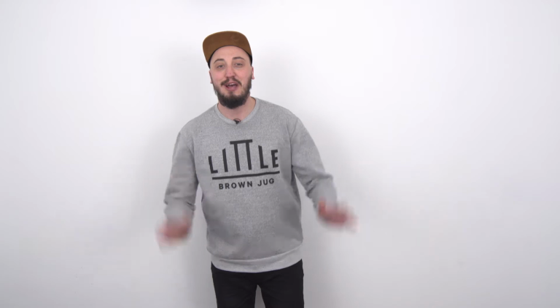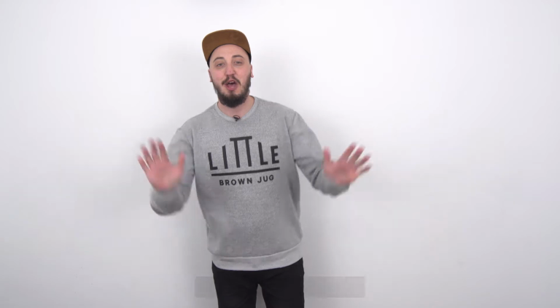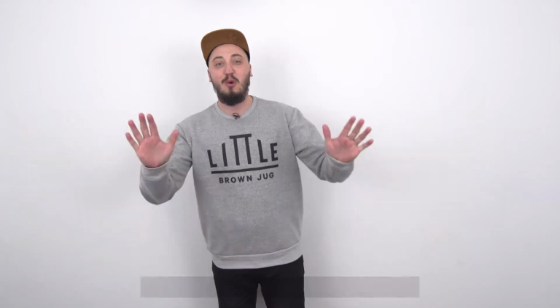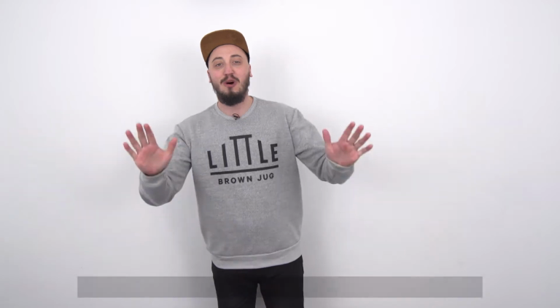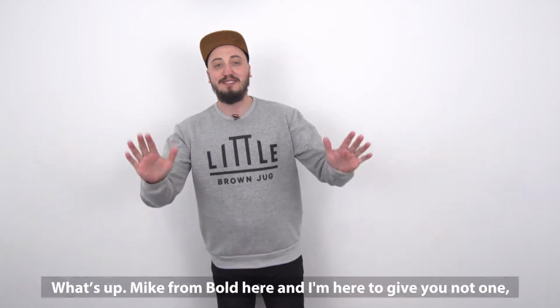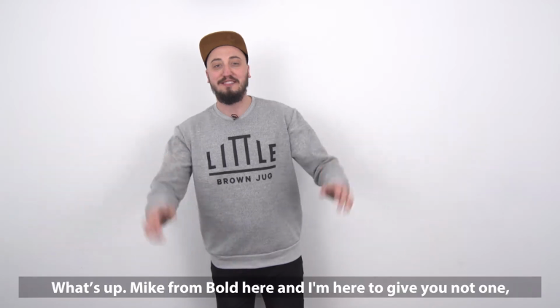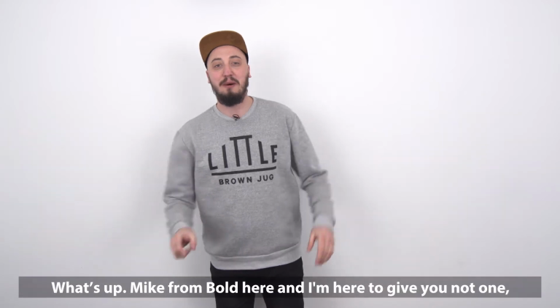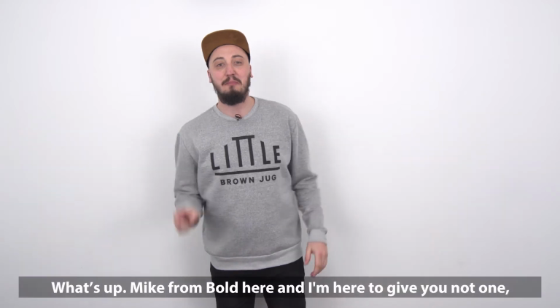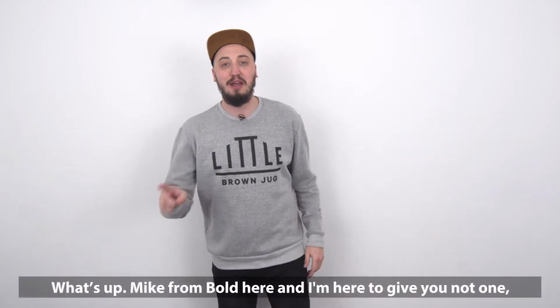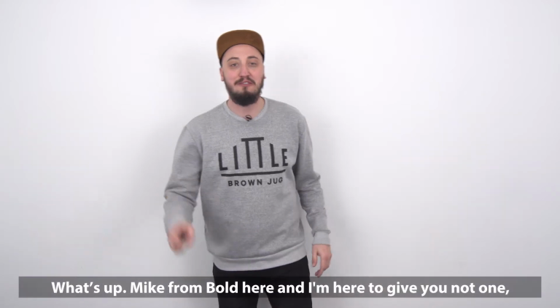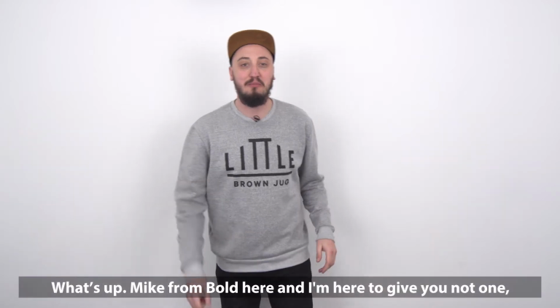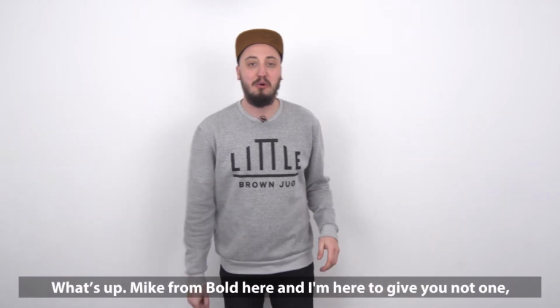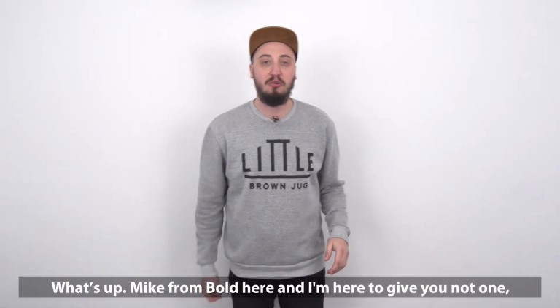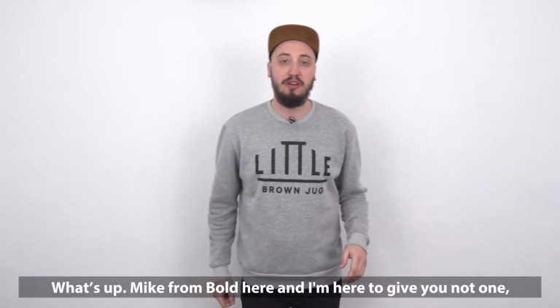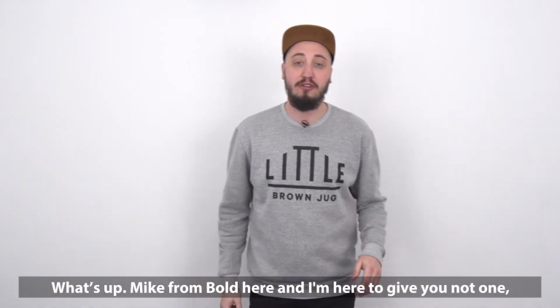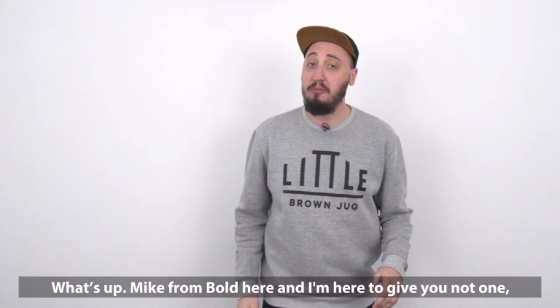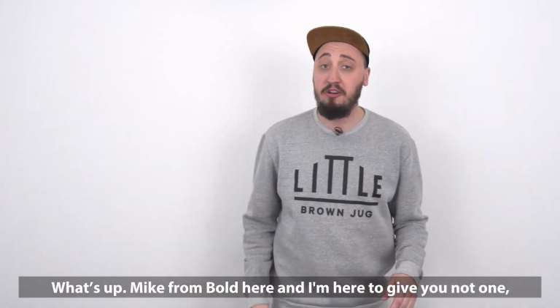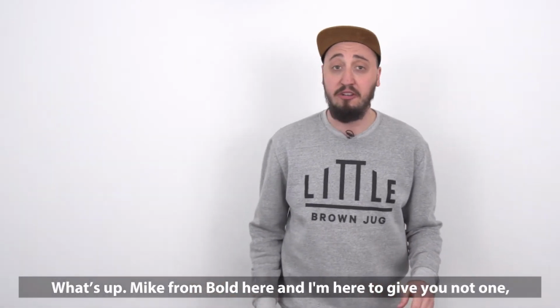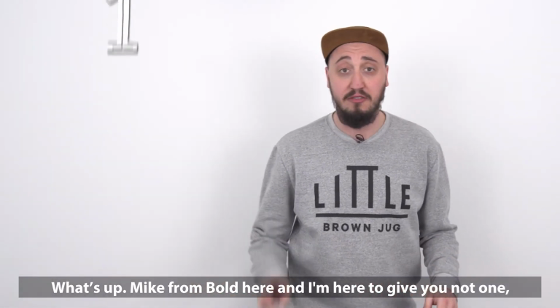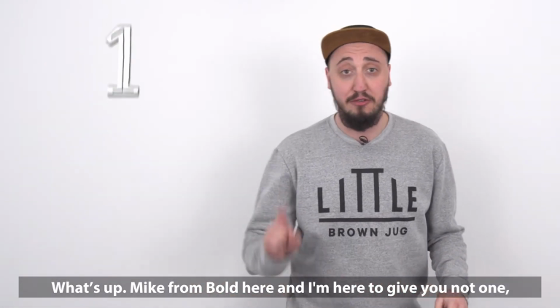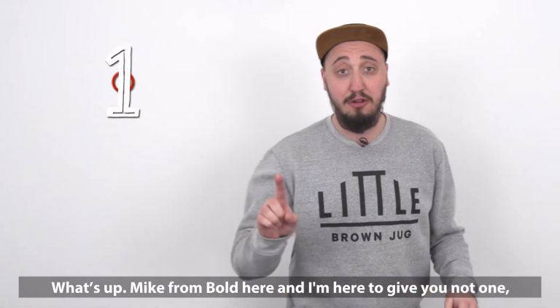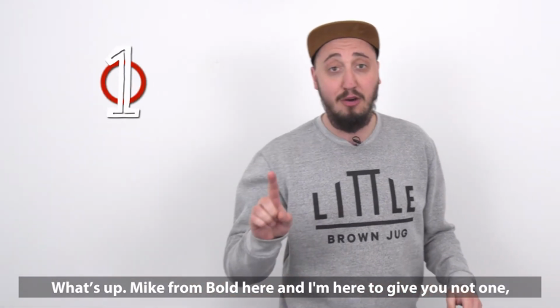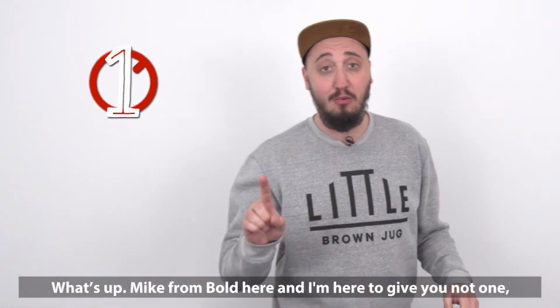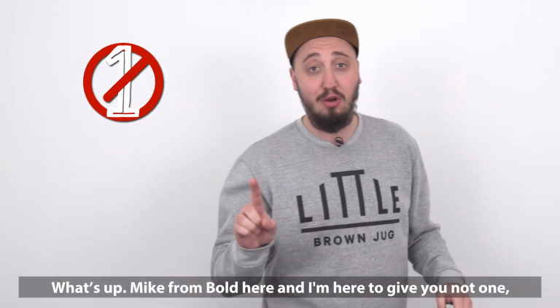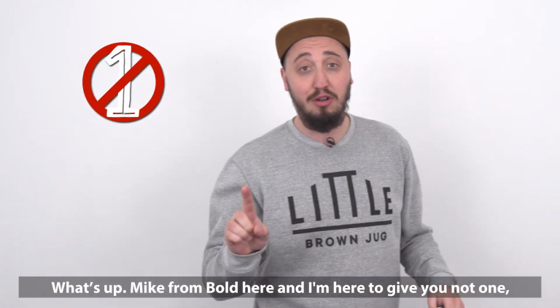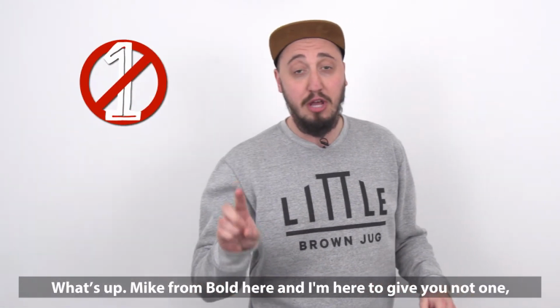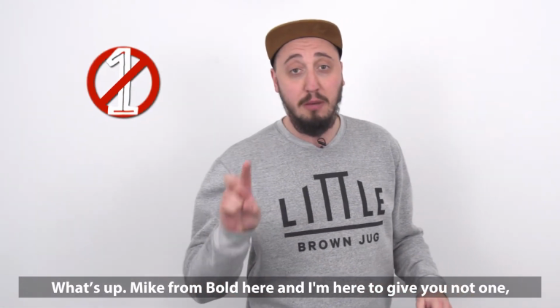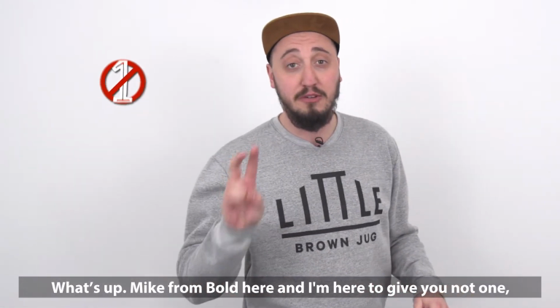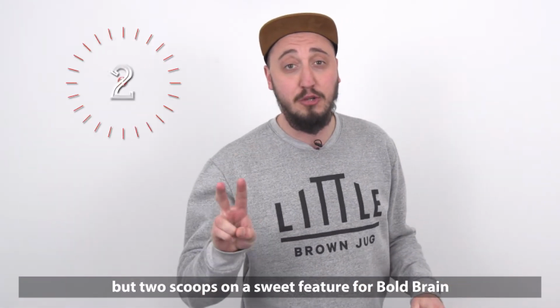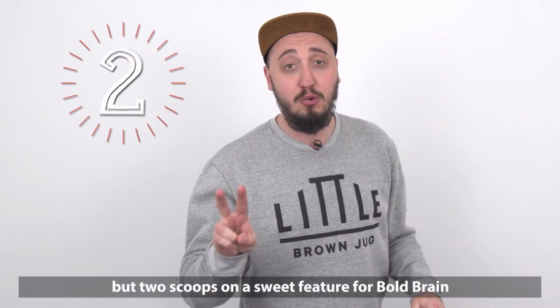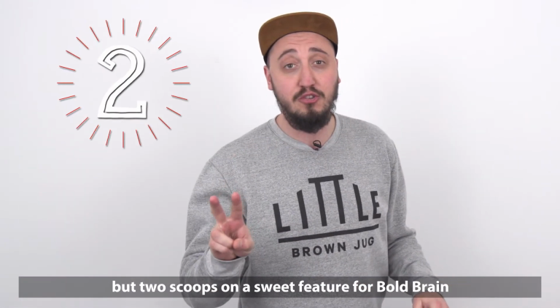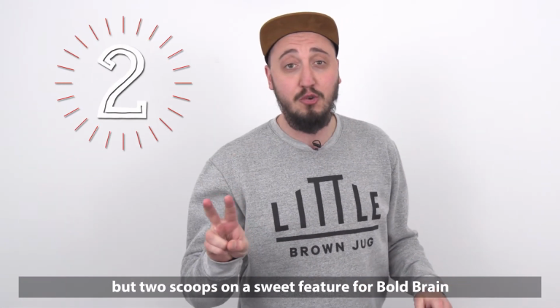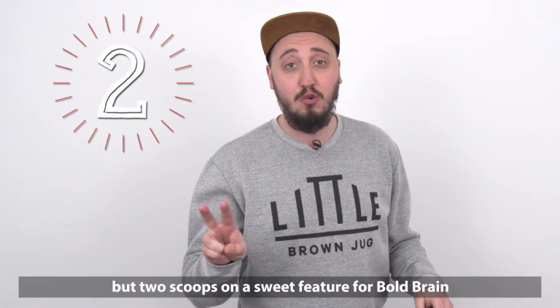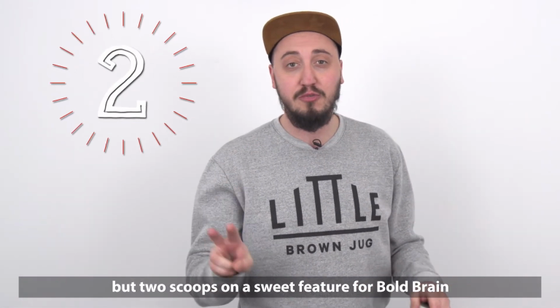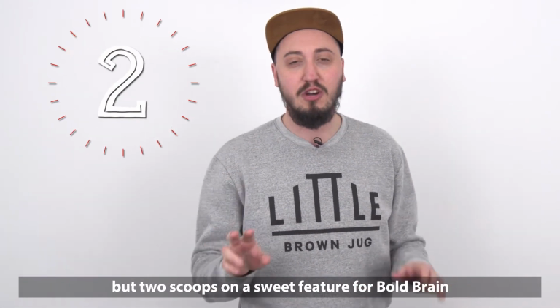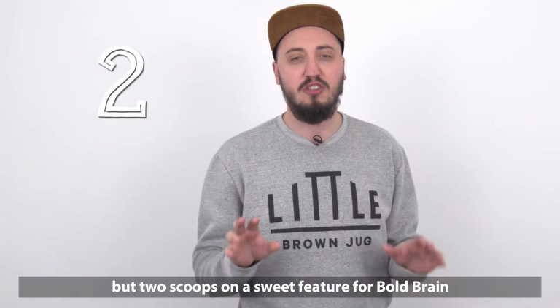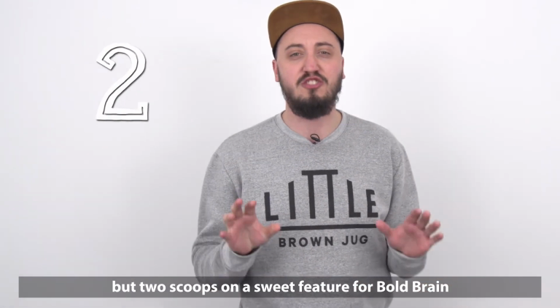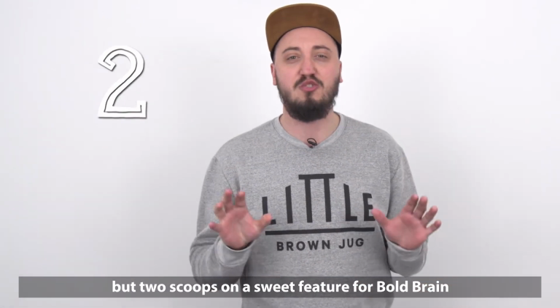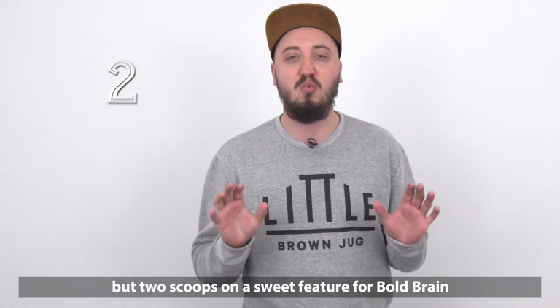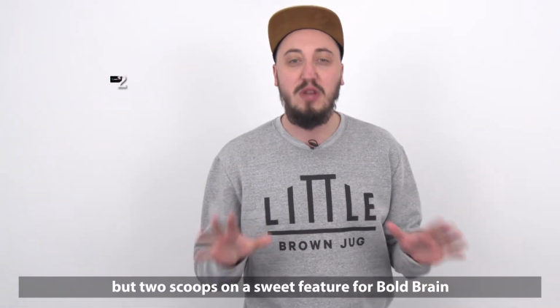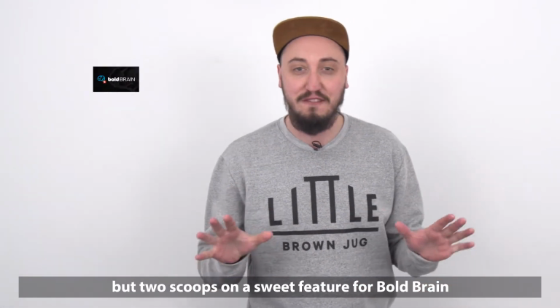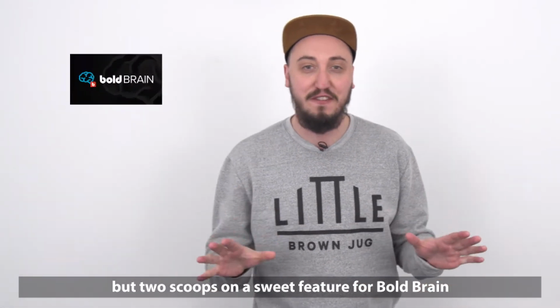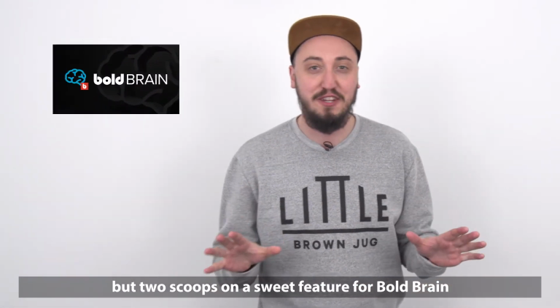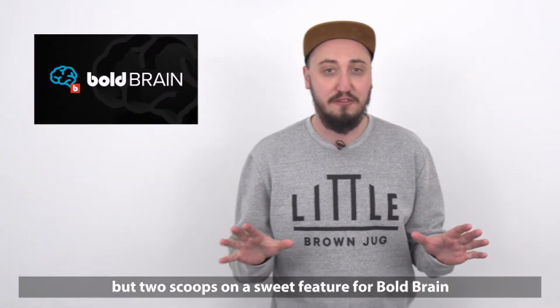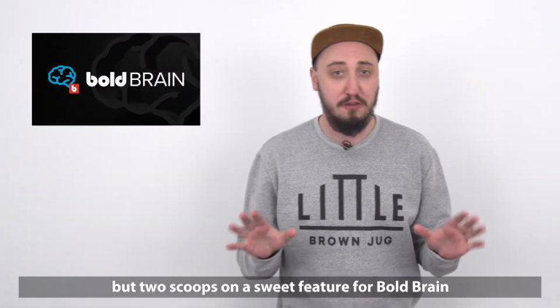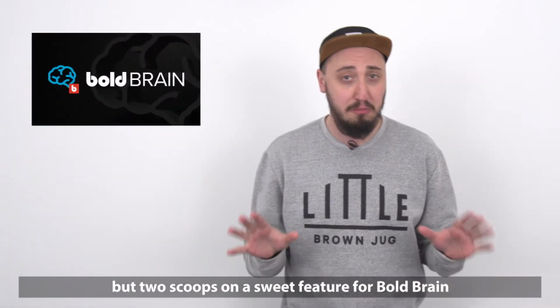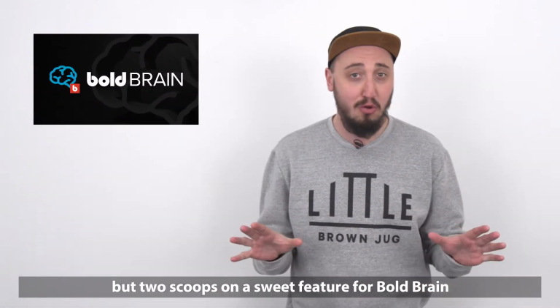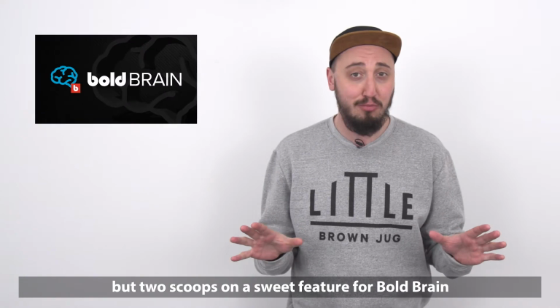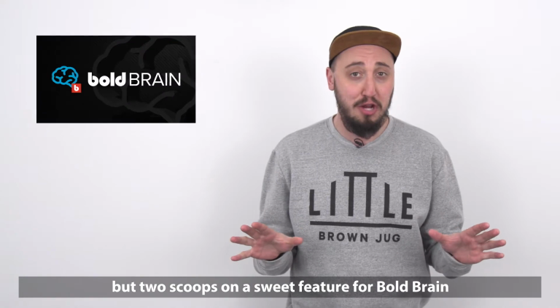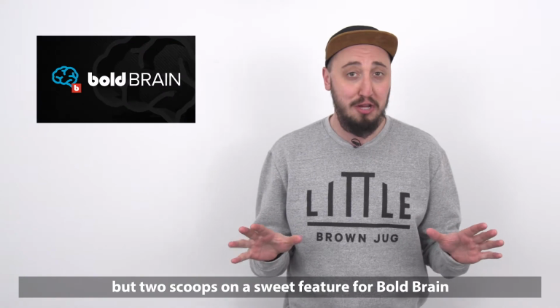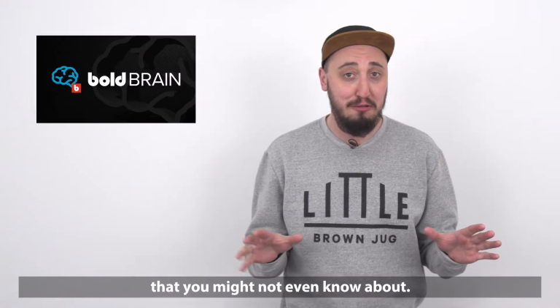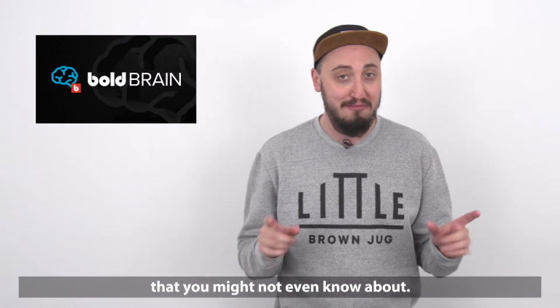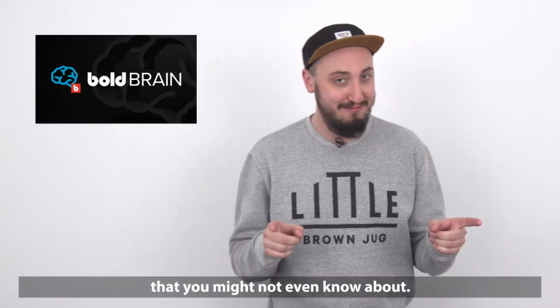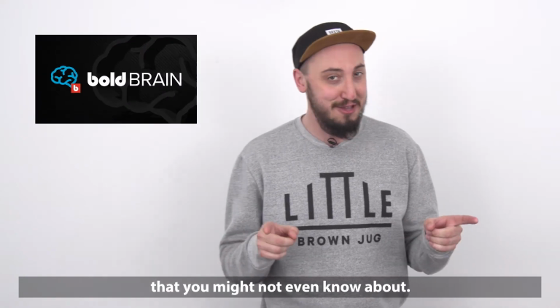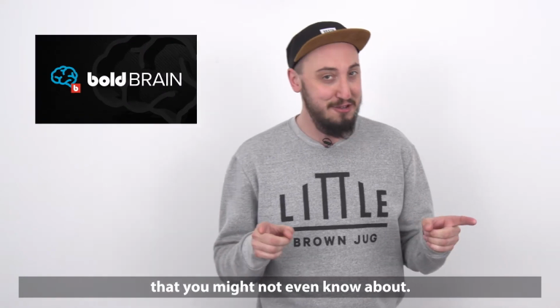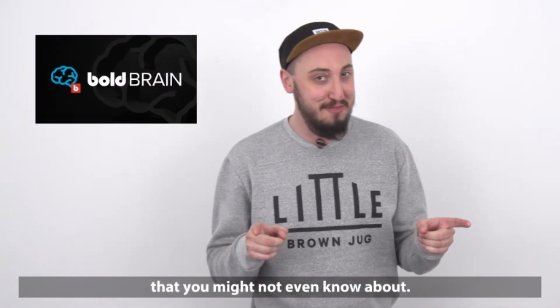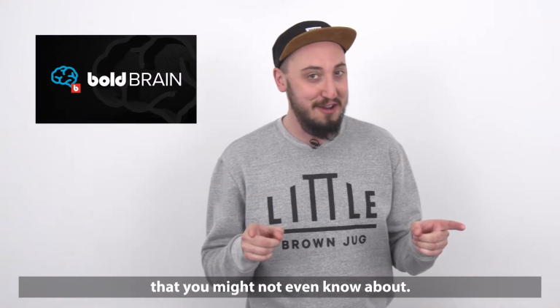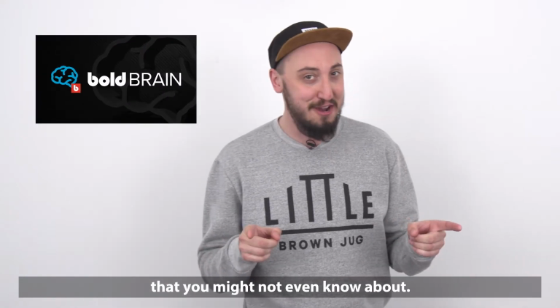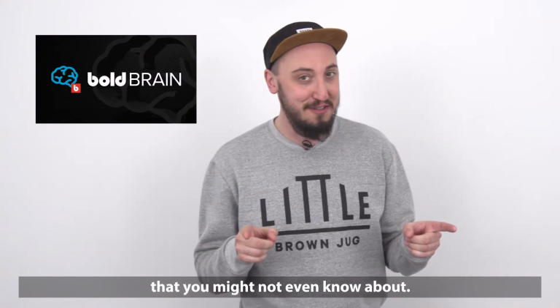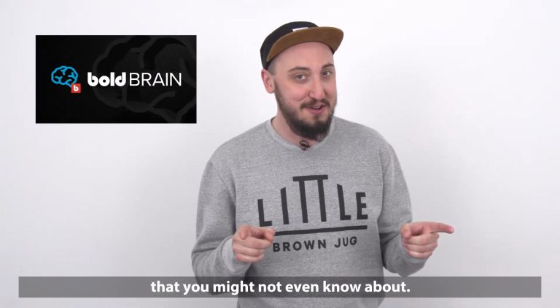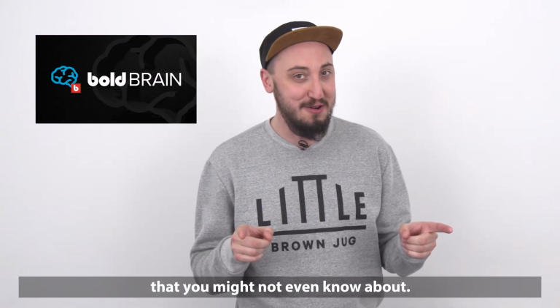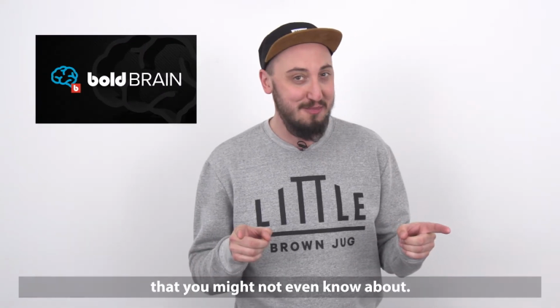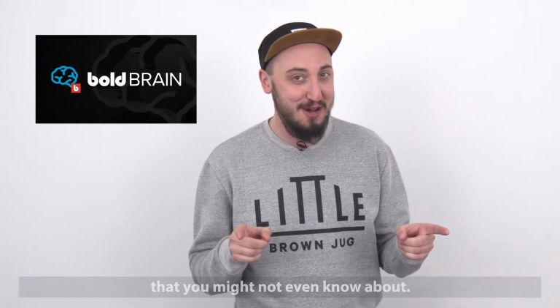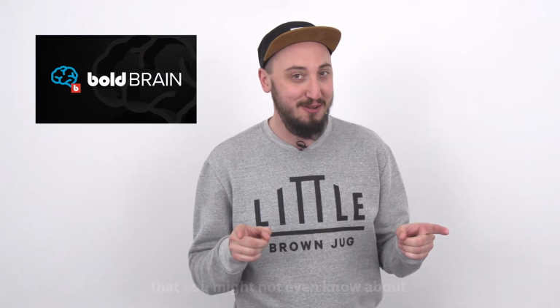What's up? Mike from Bold here, and I'm here to give you not one, but two scoops on a sweet feature for Bold Brain that you might not even know about.